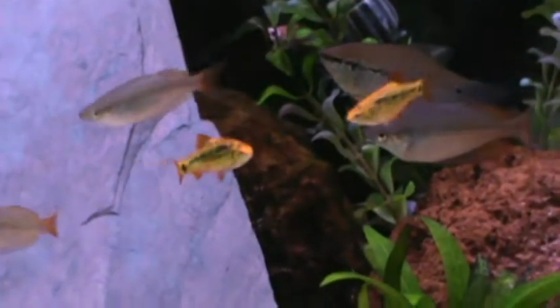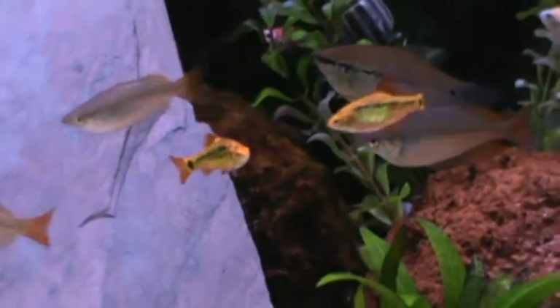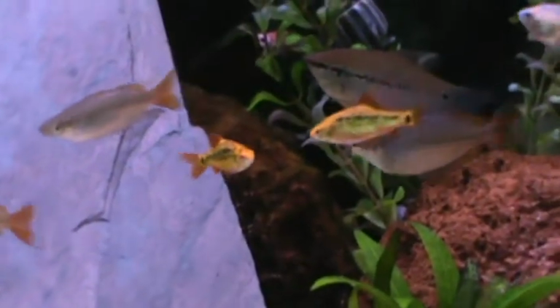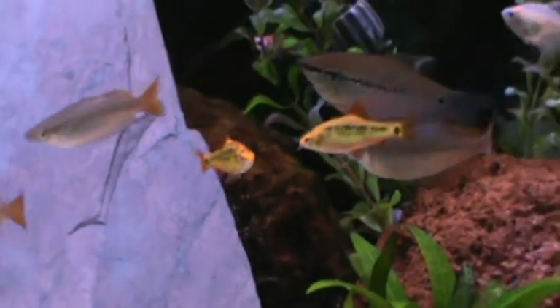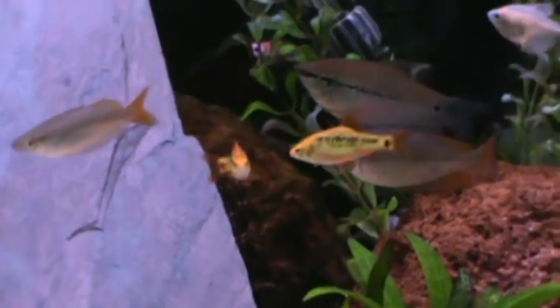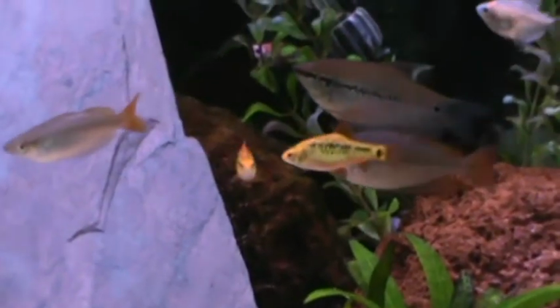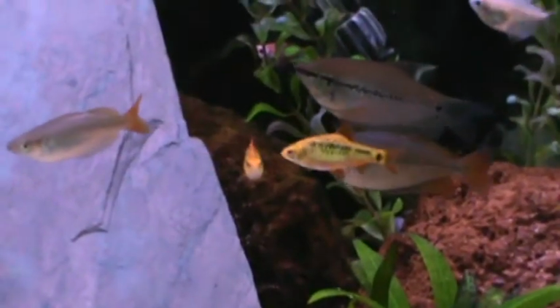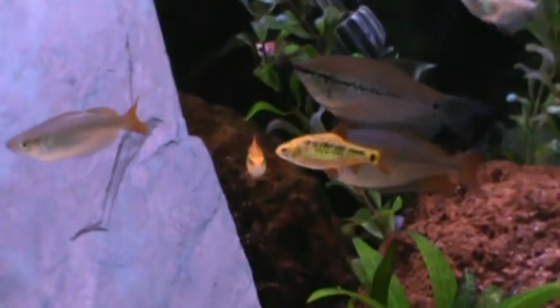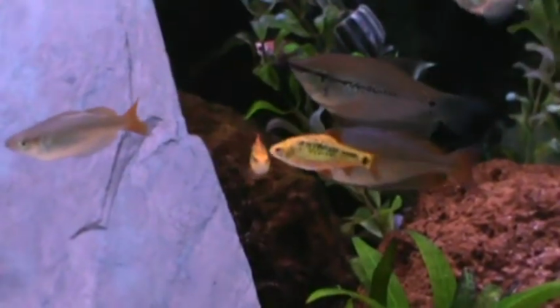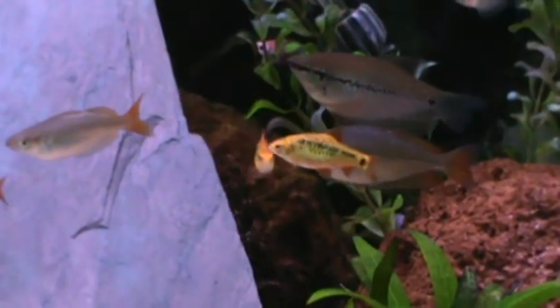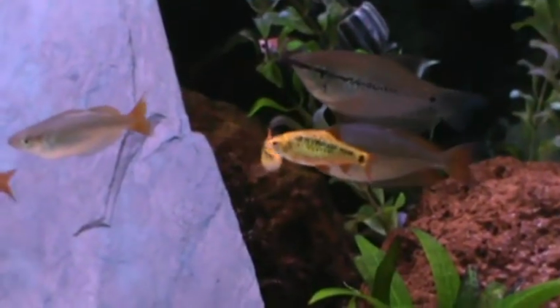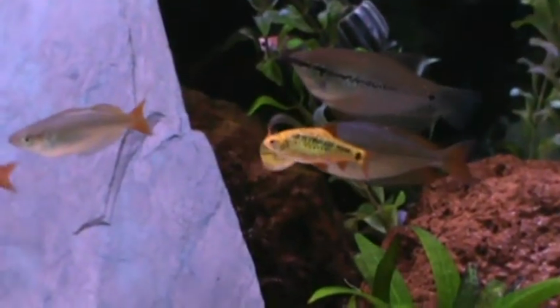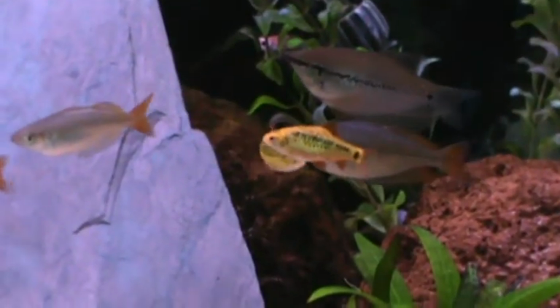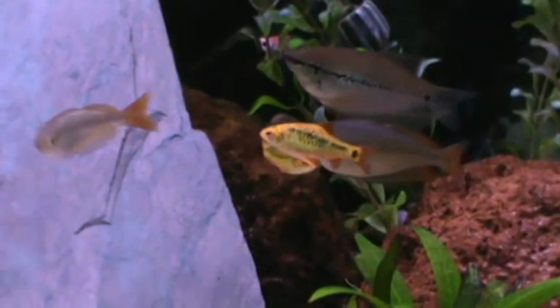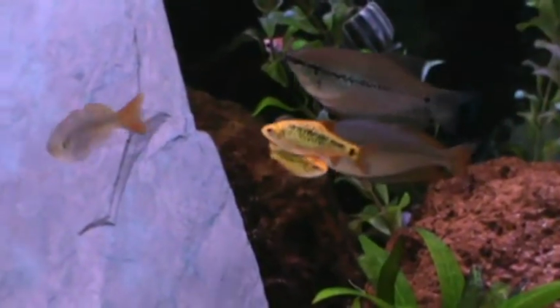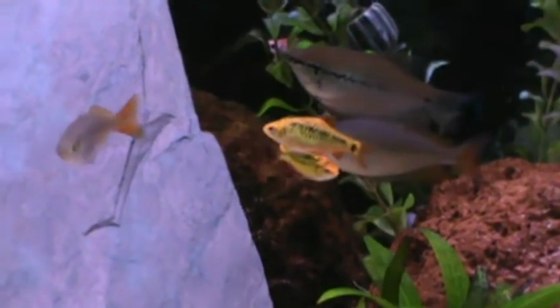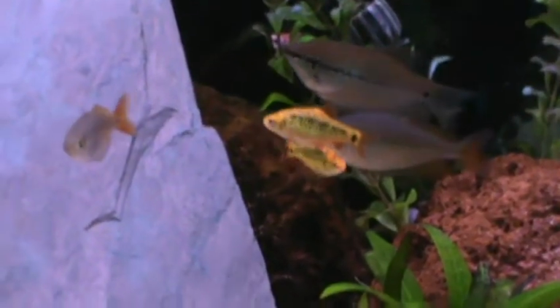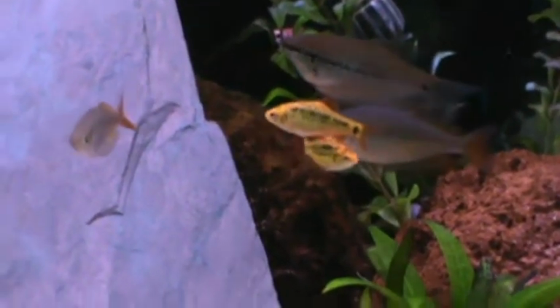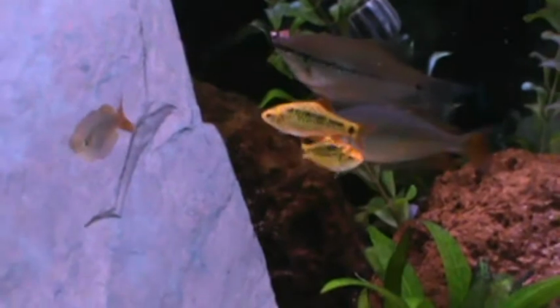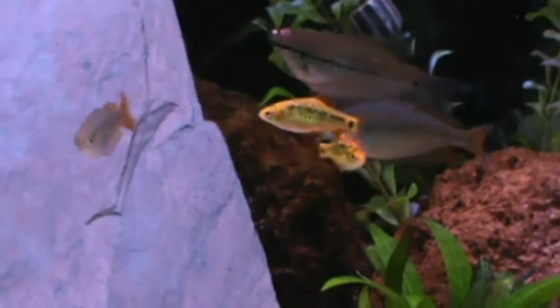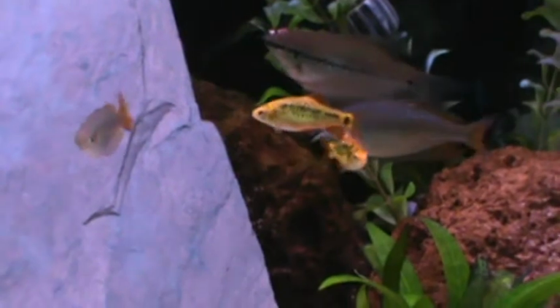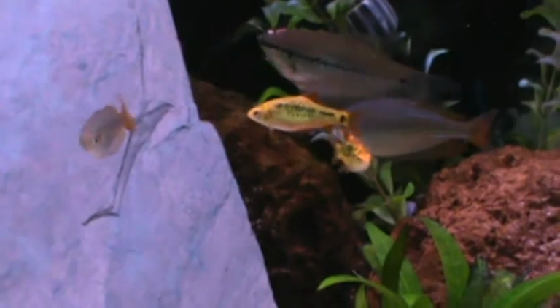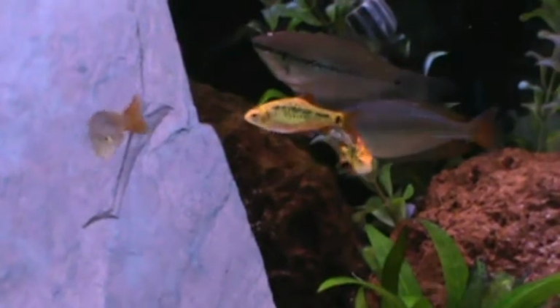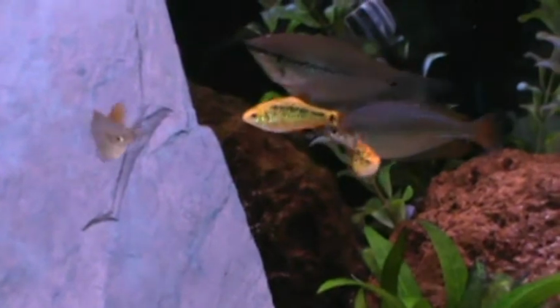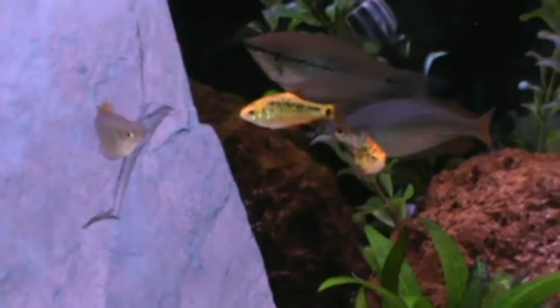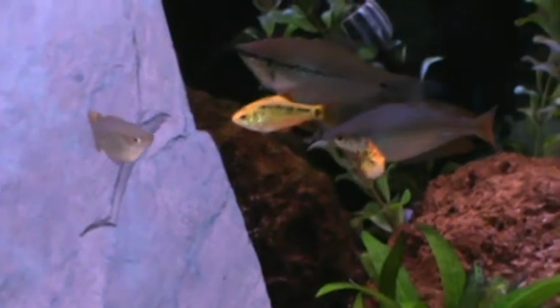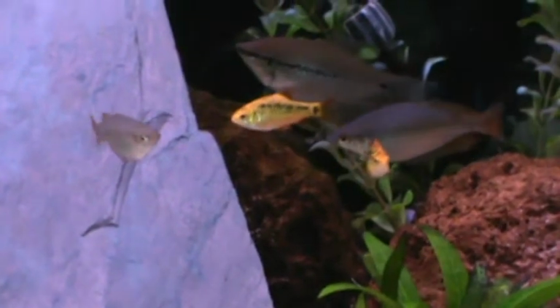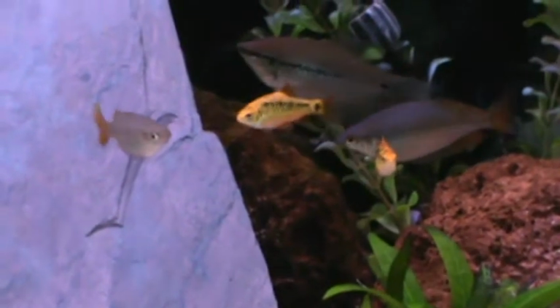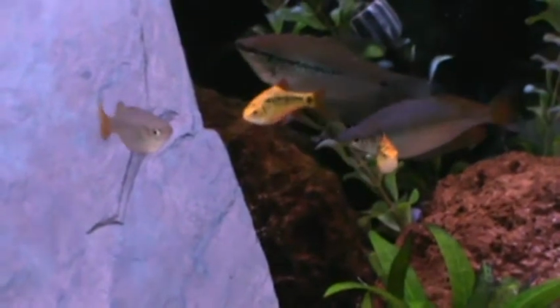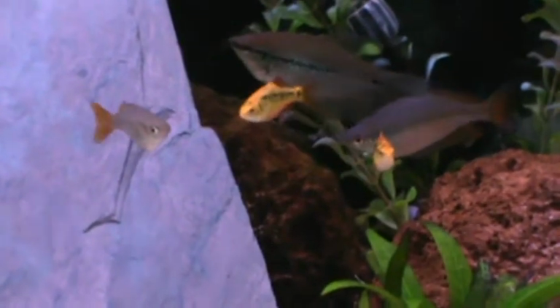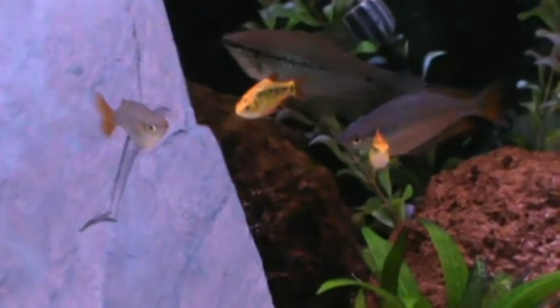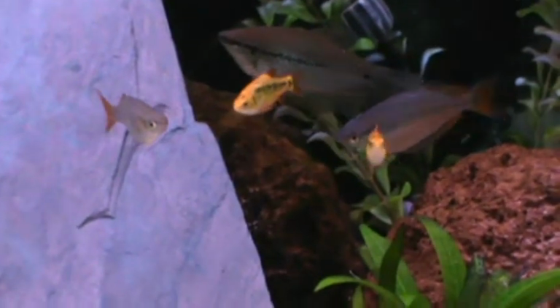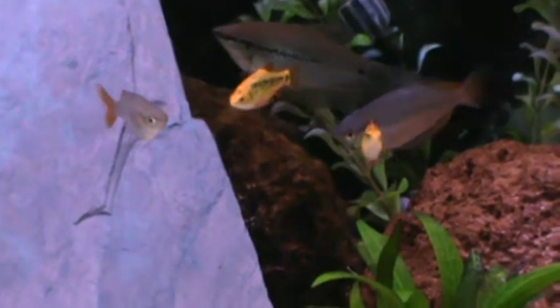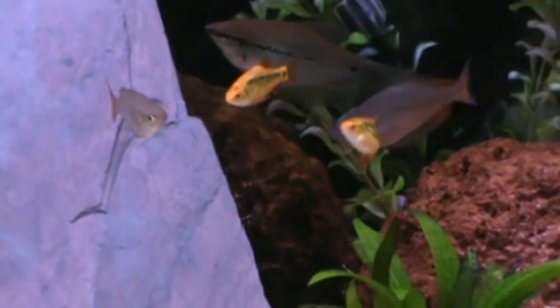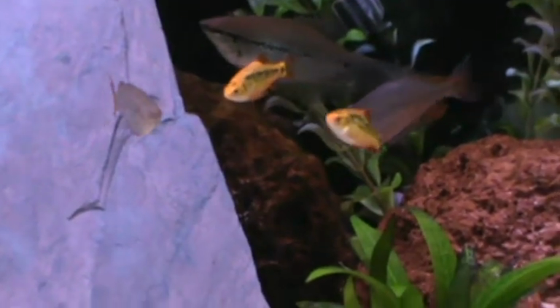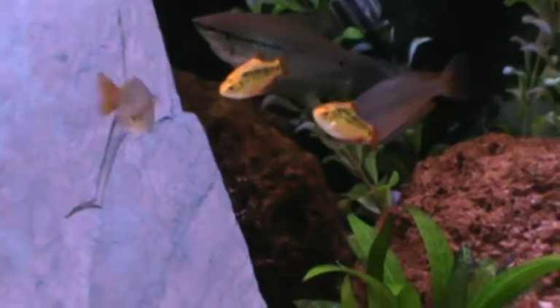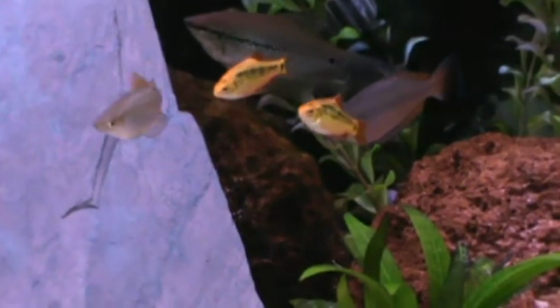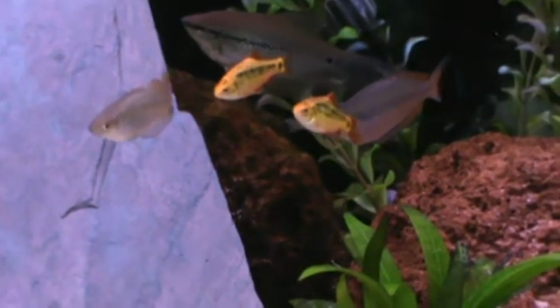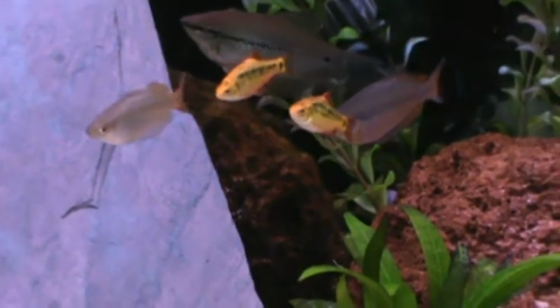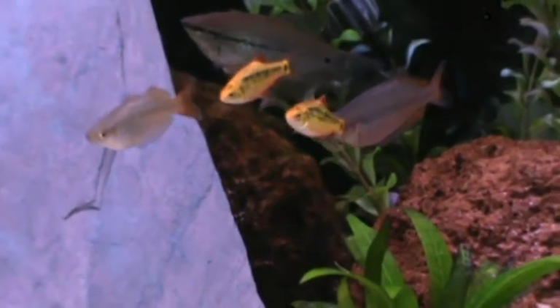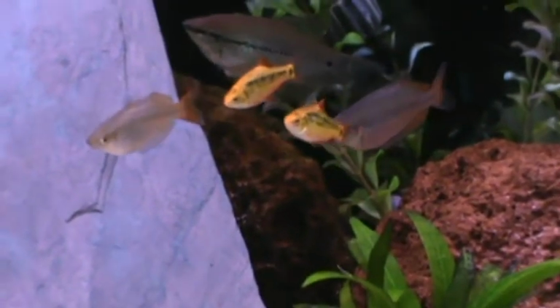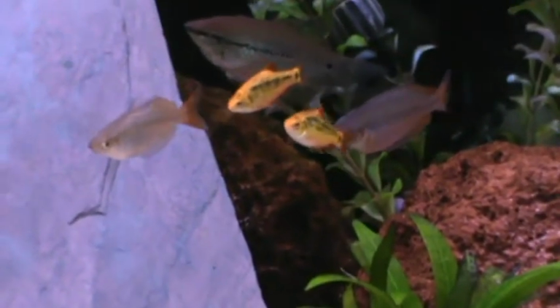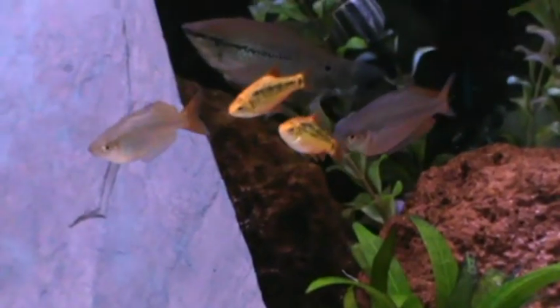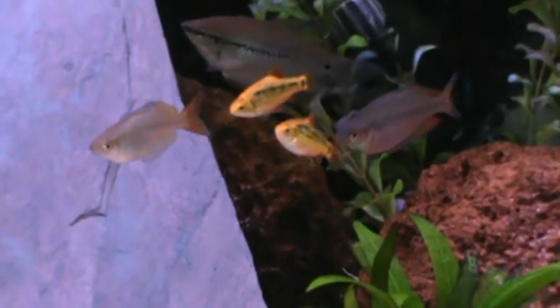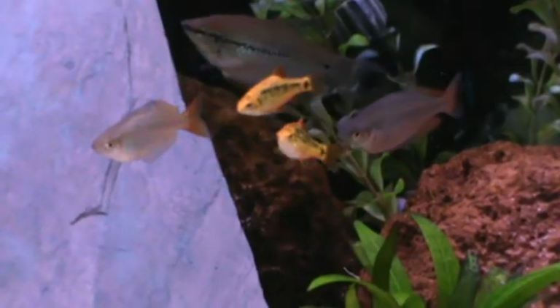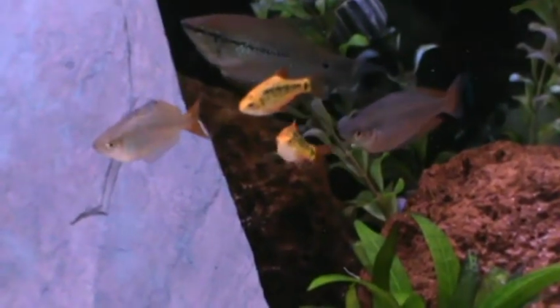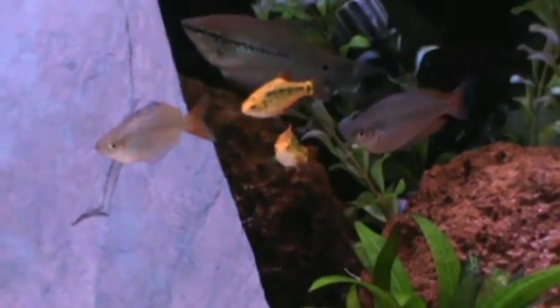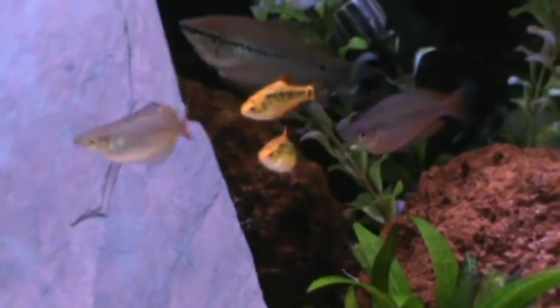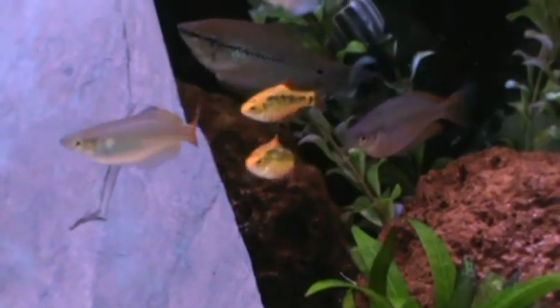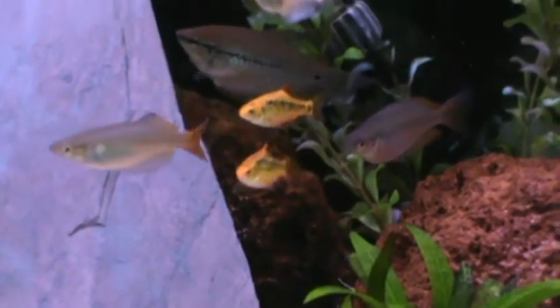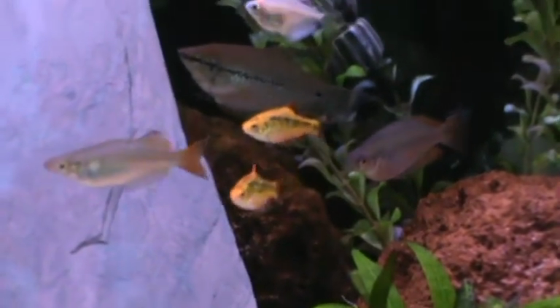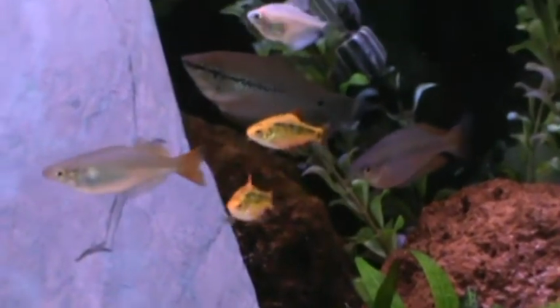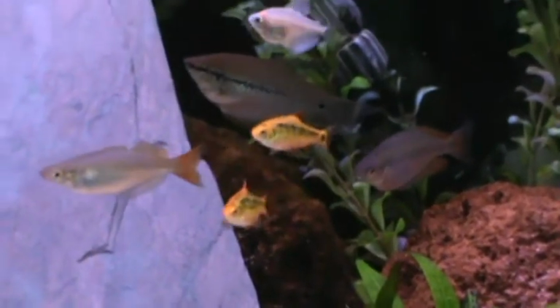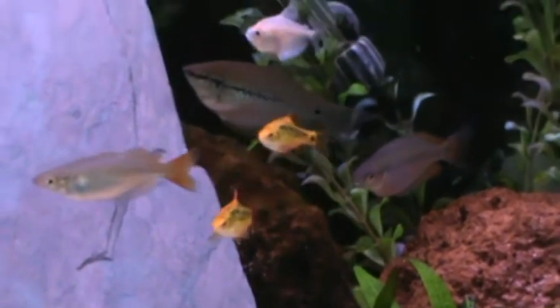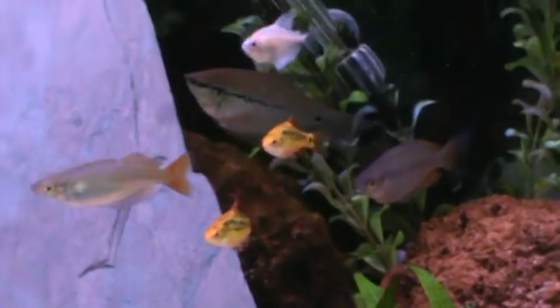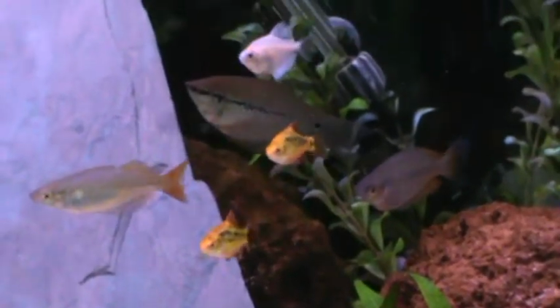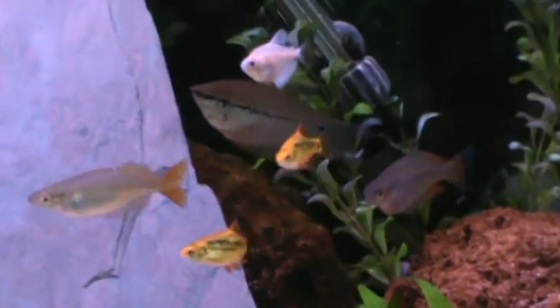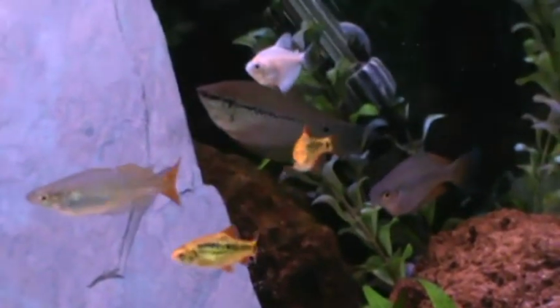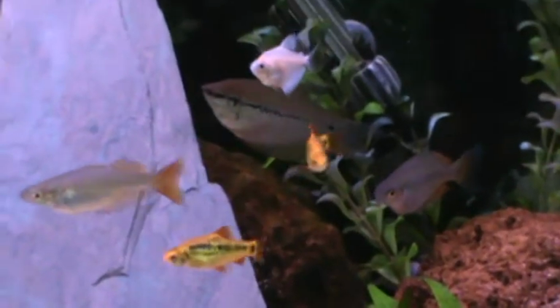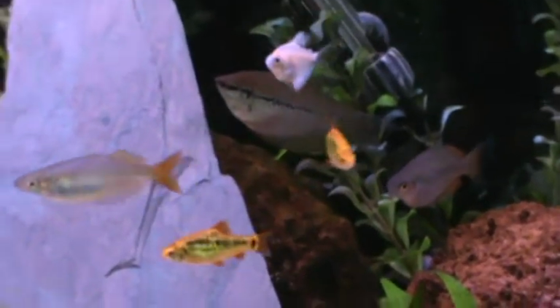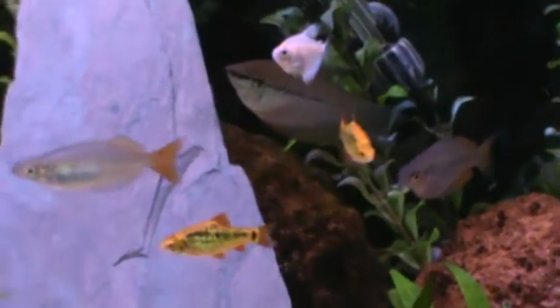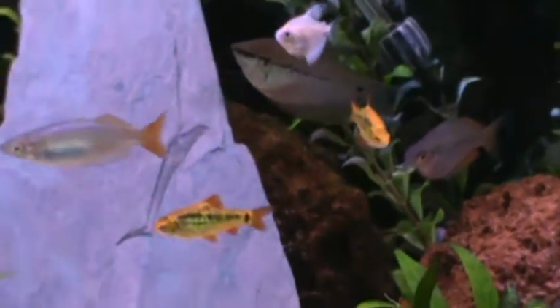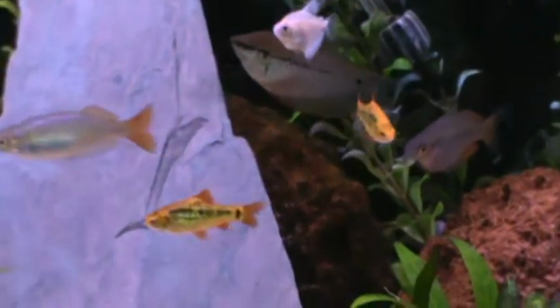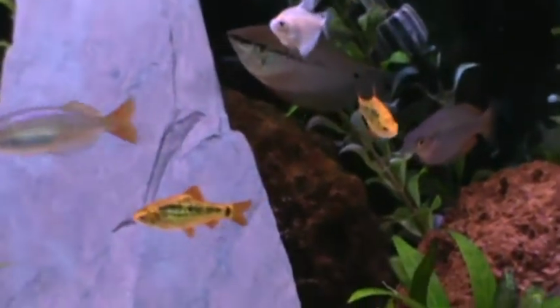With these guys, the black pattern is a little bit thicker on the boys, and they're going to be a little bit smaller than the females.